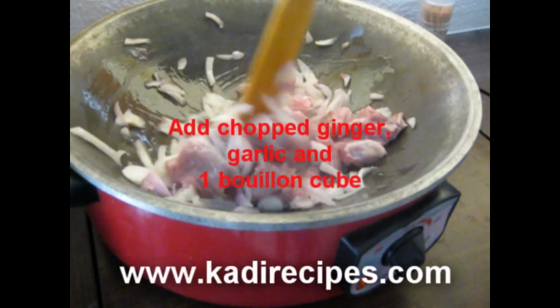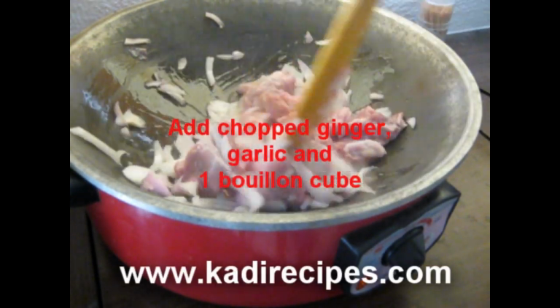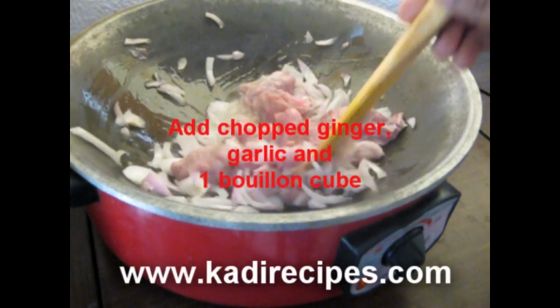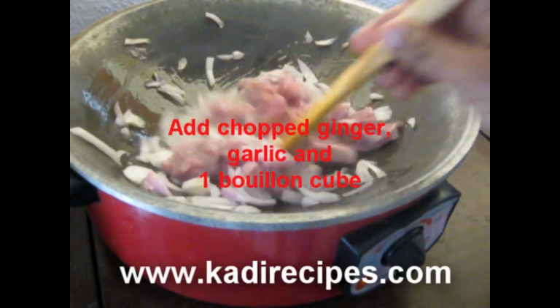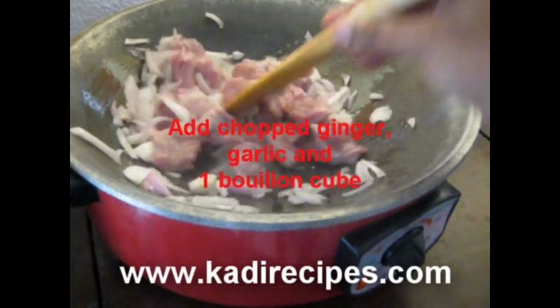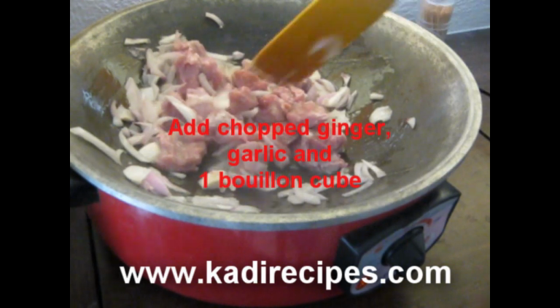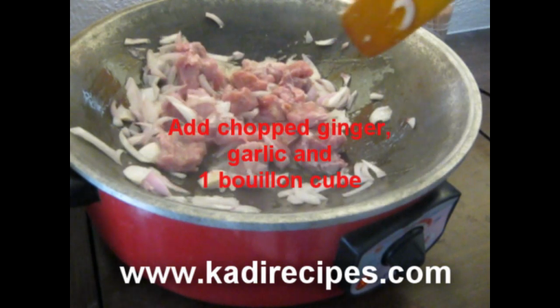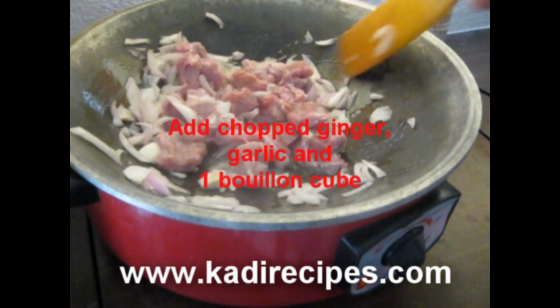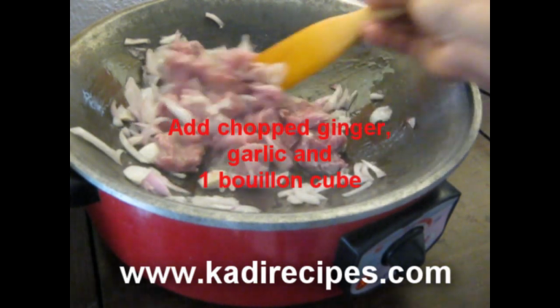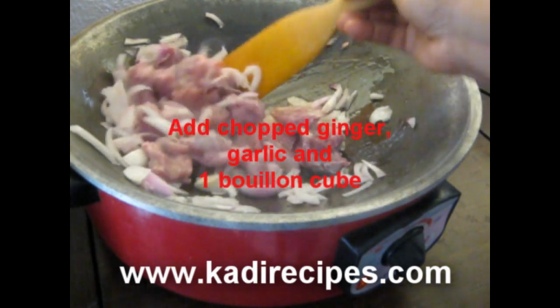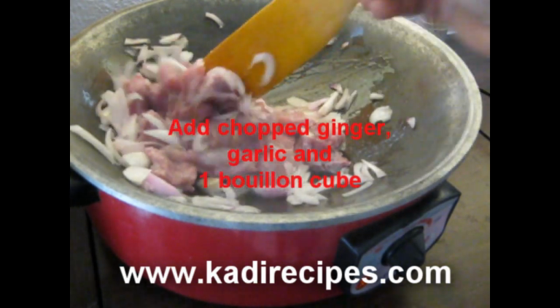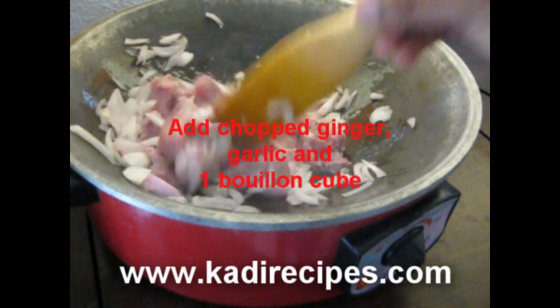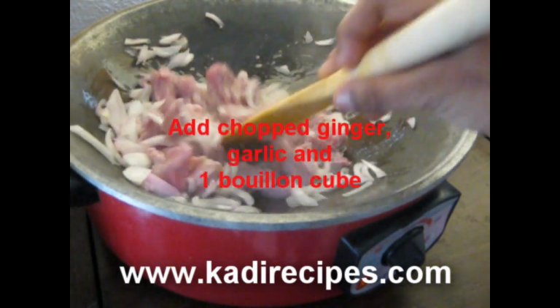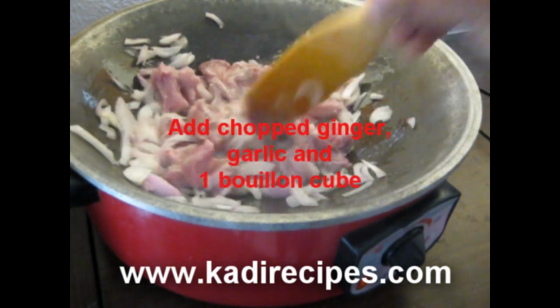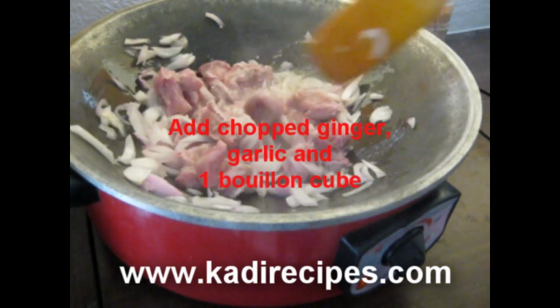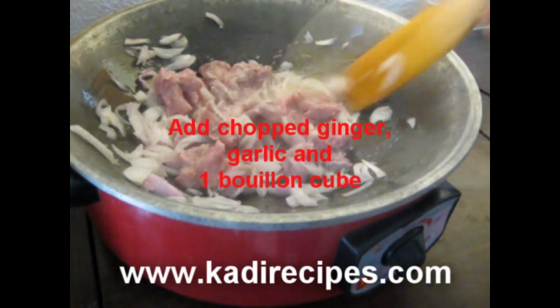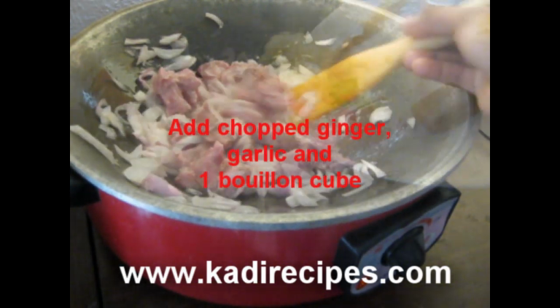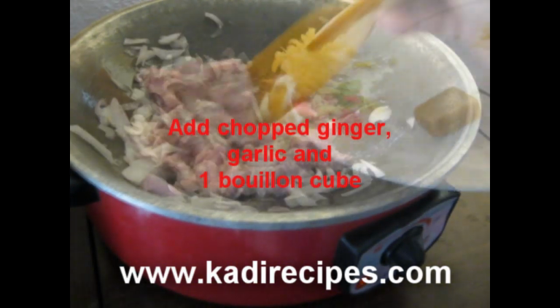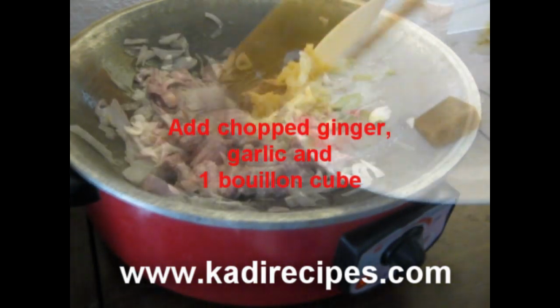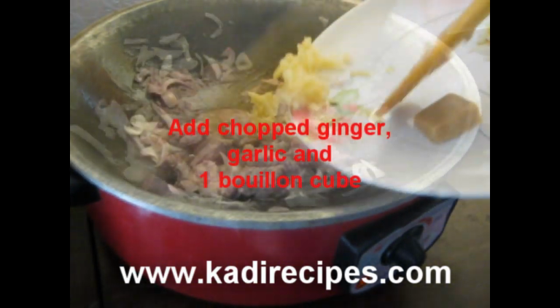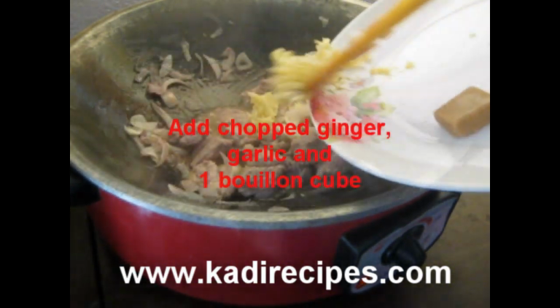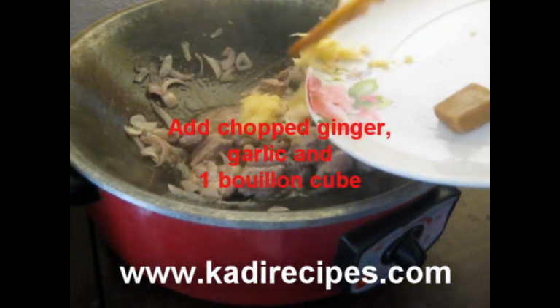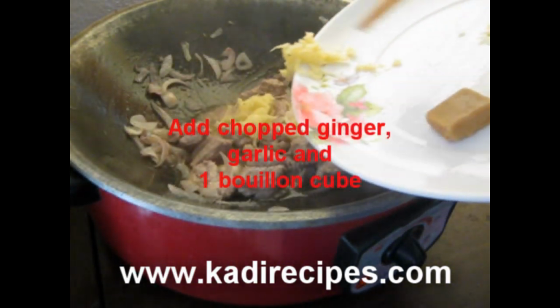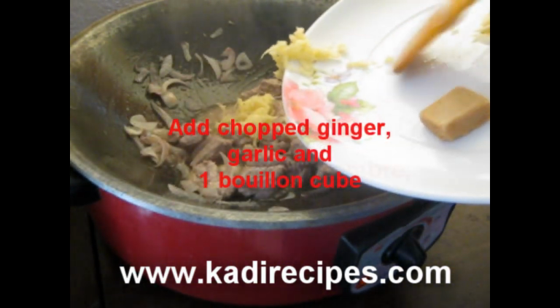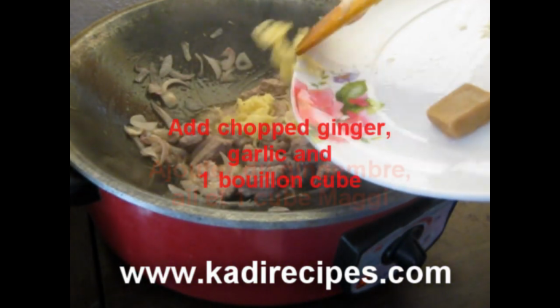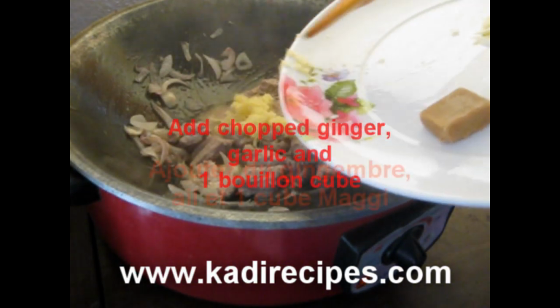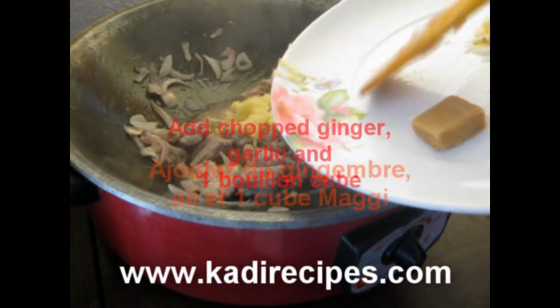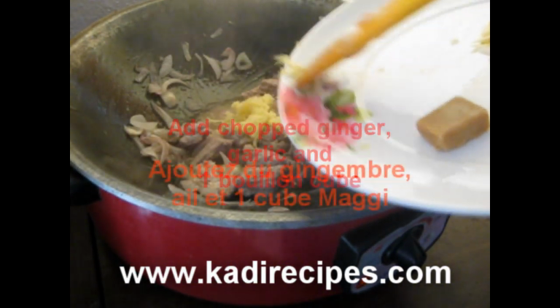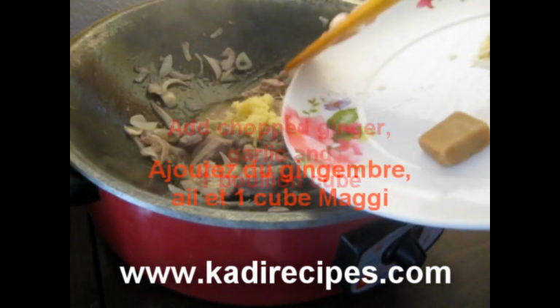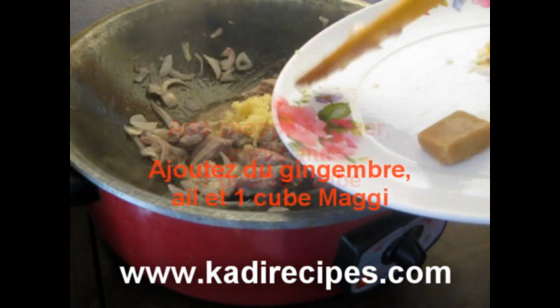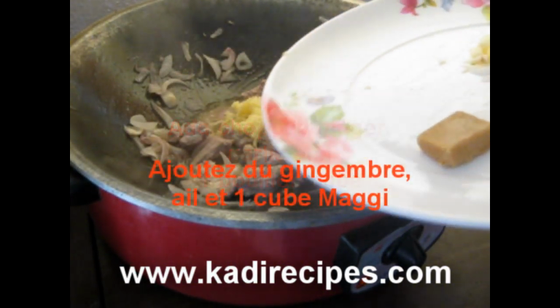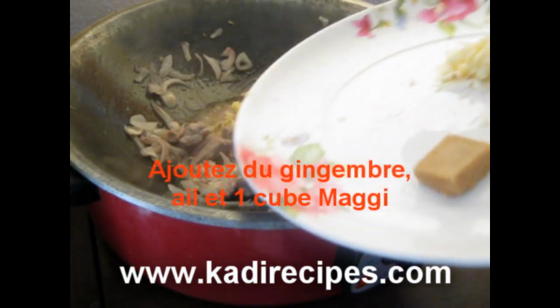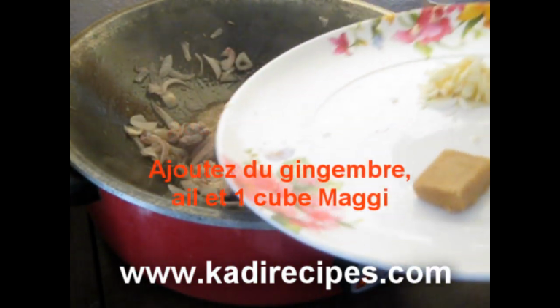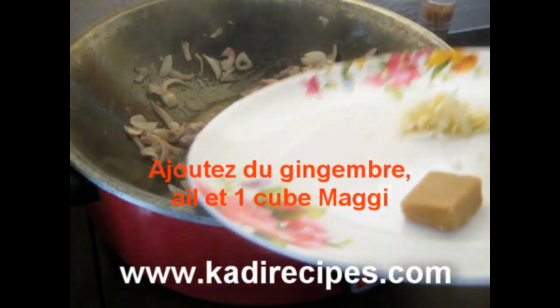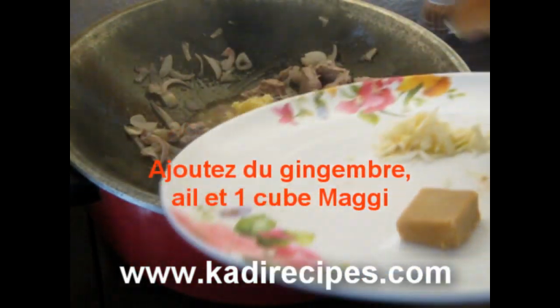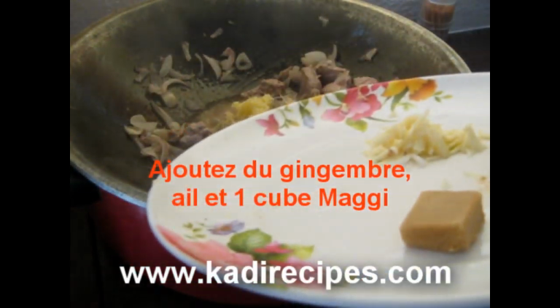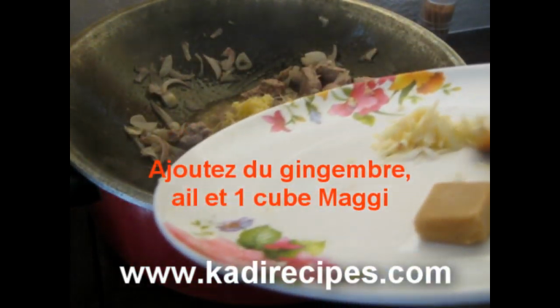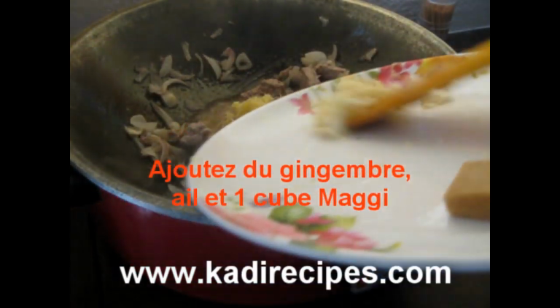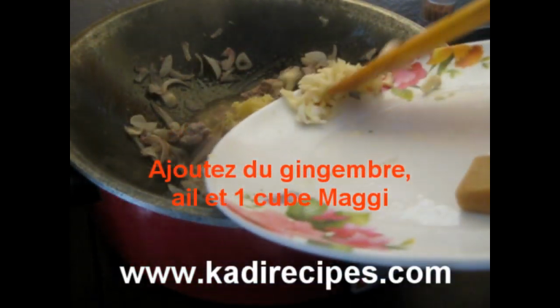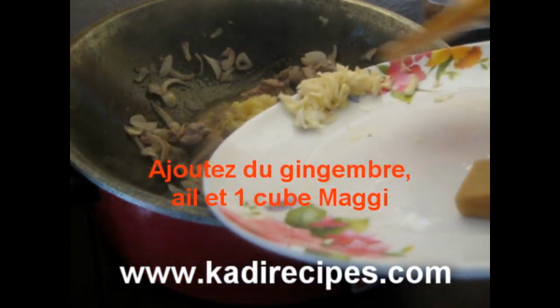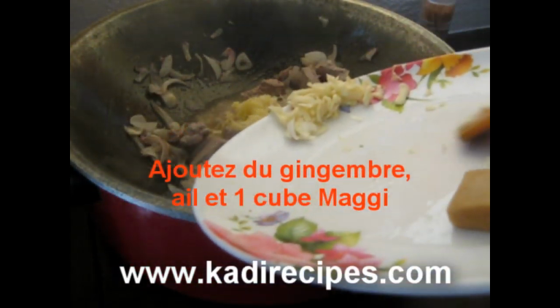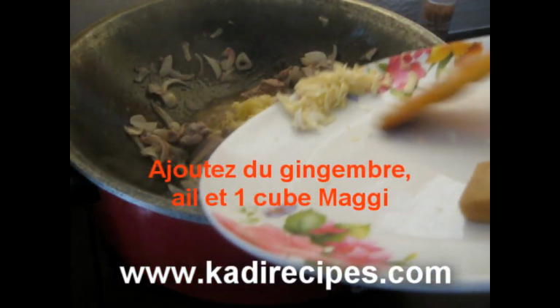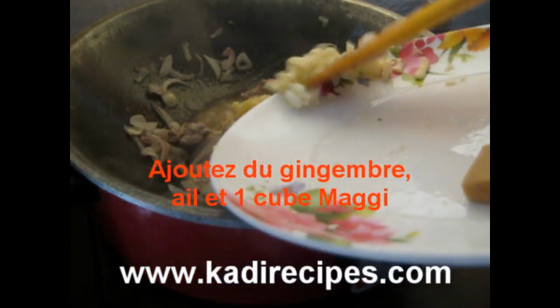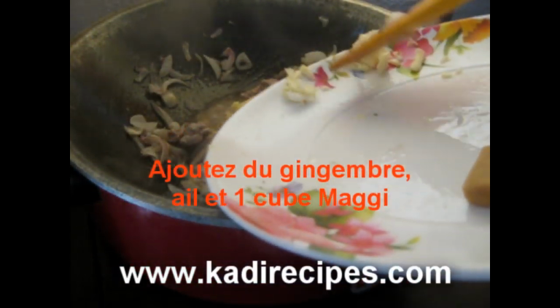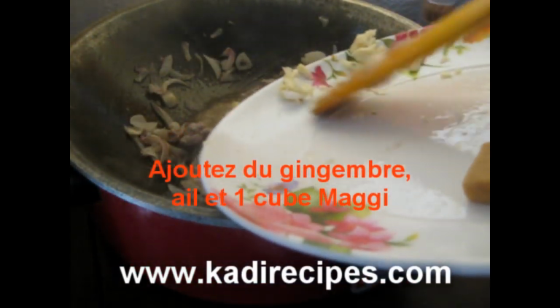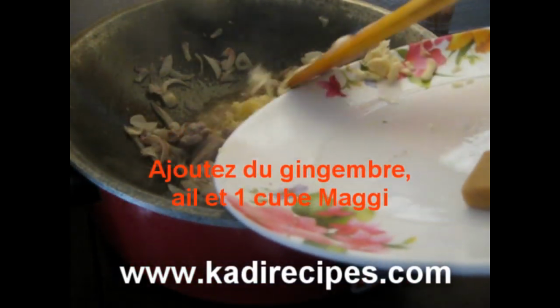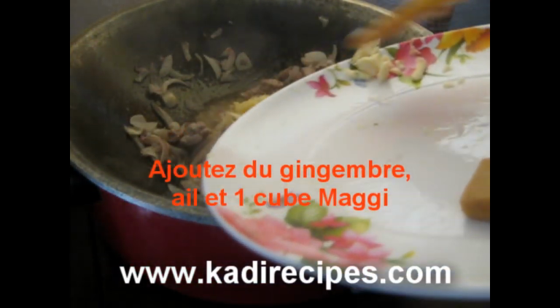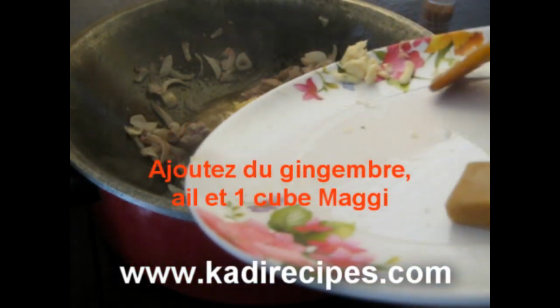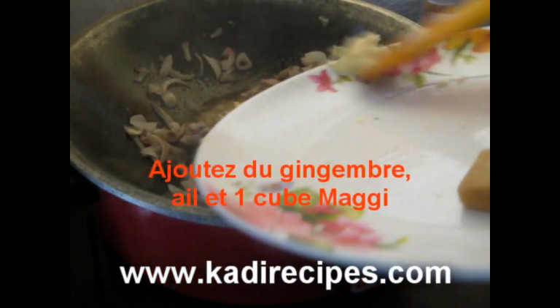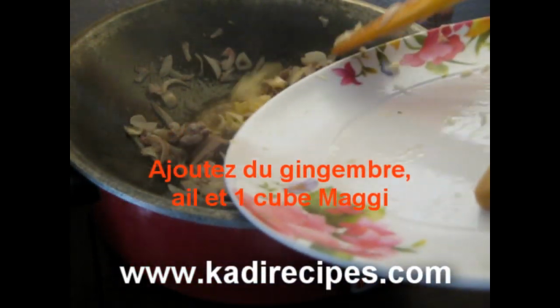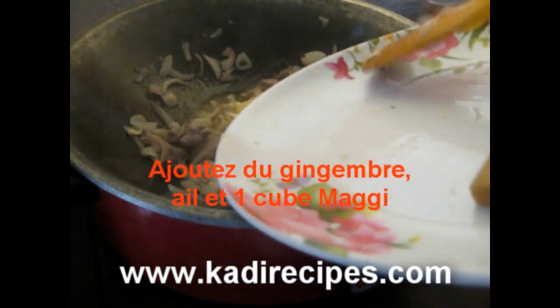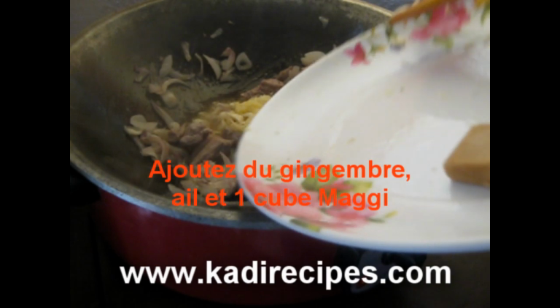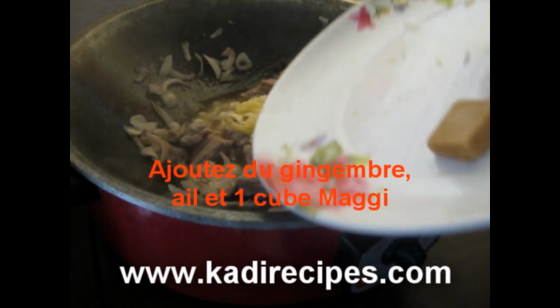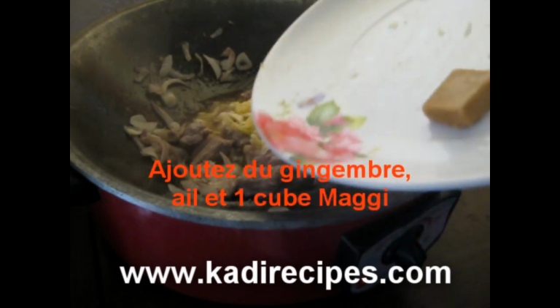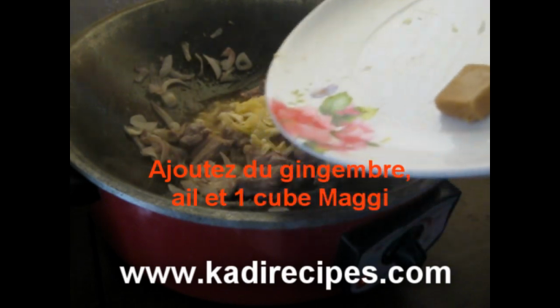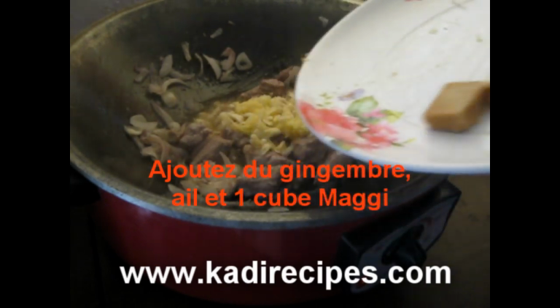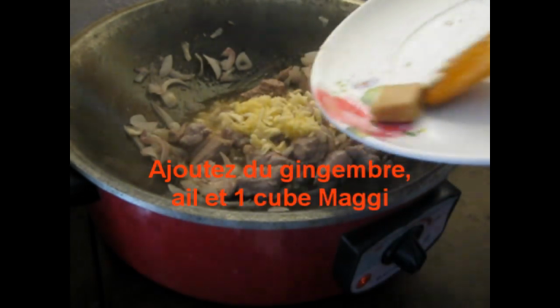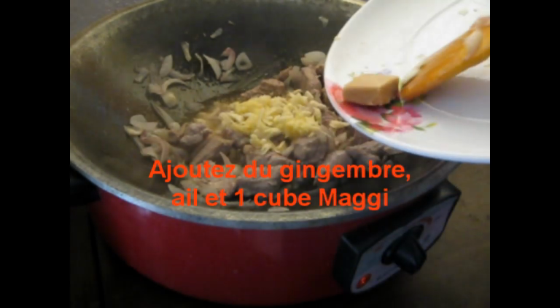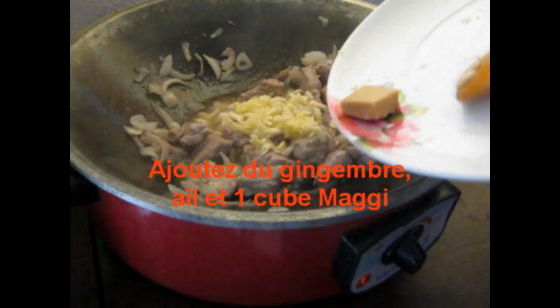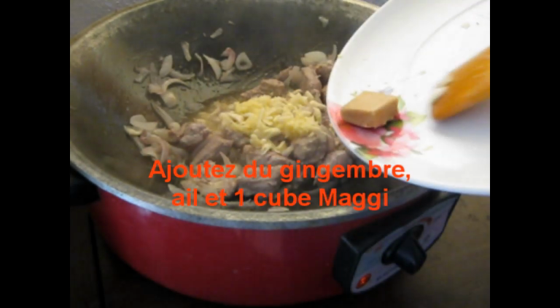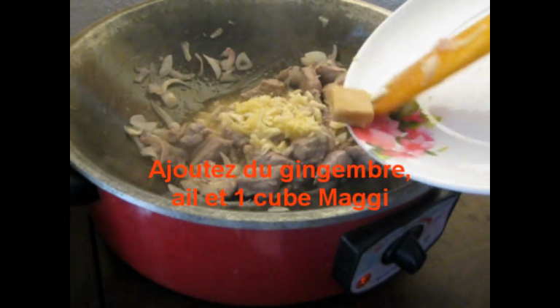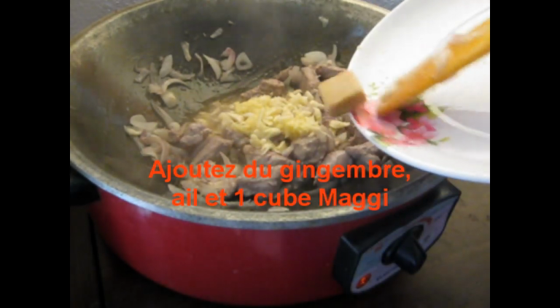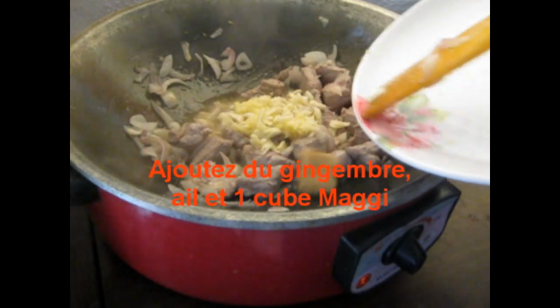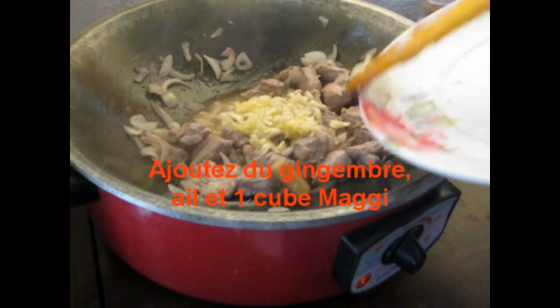The next step is to add the garlic, ginger, and one bouillon cube. Stir very well.